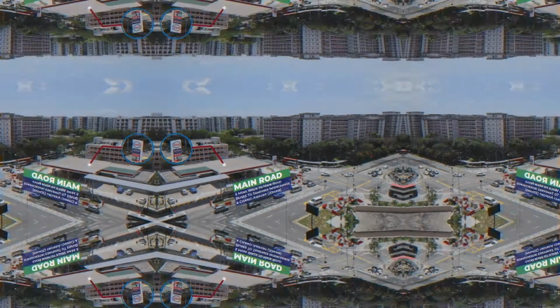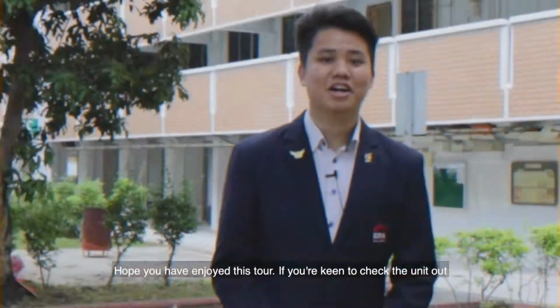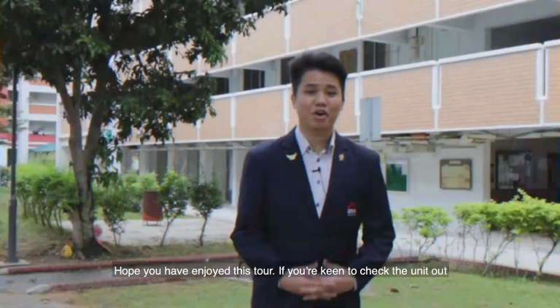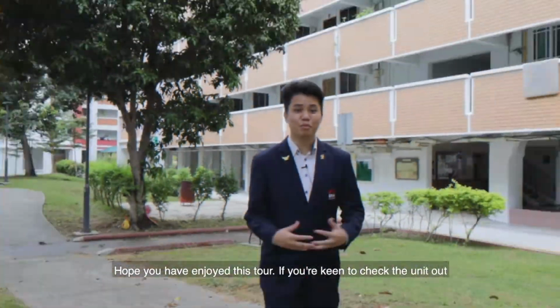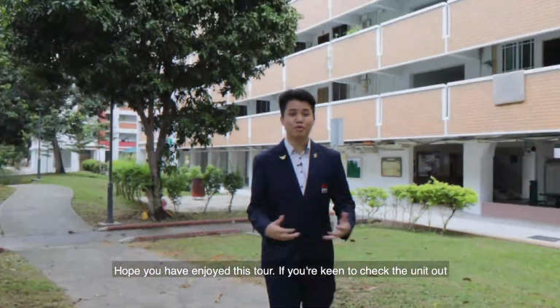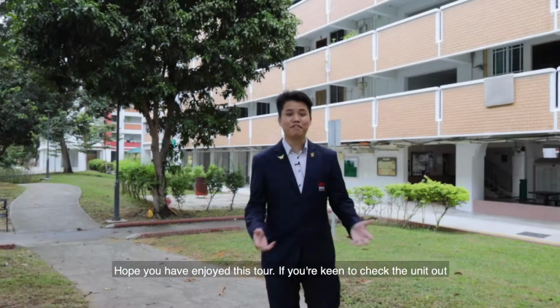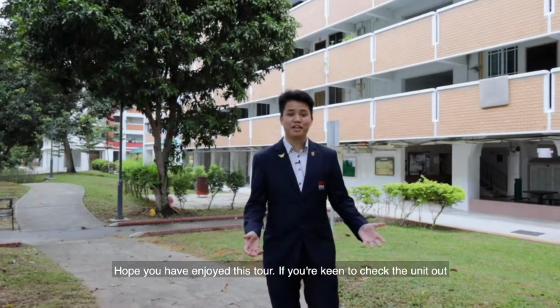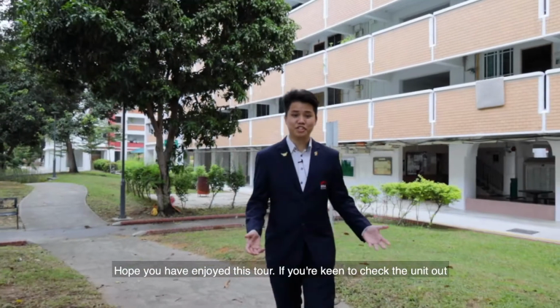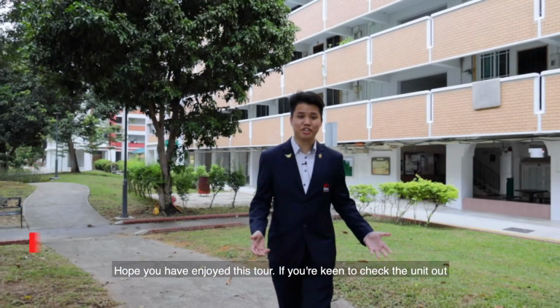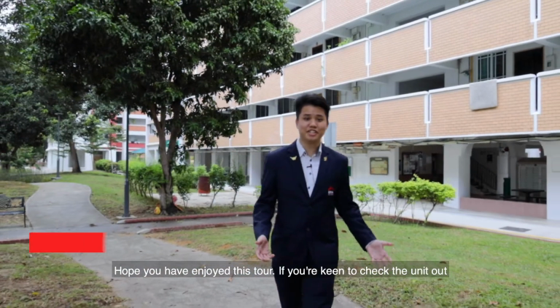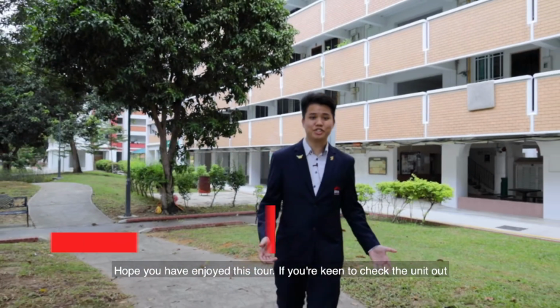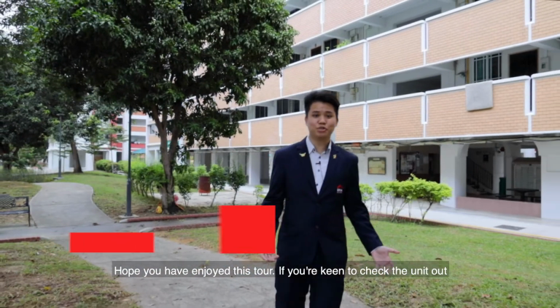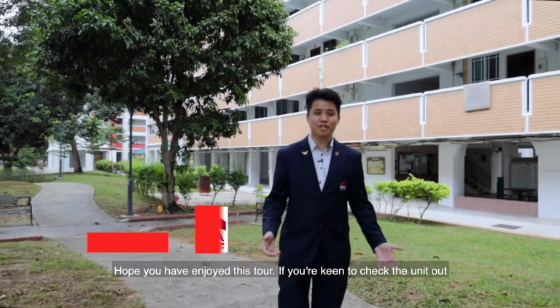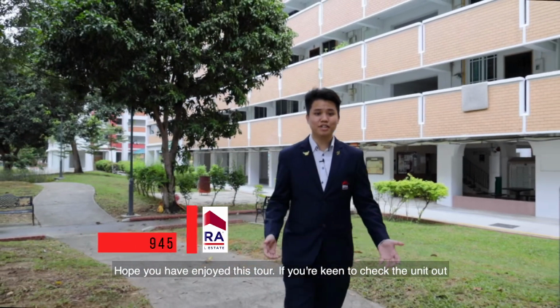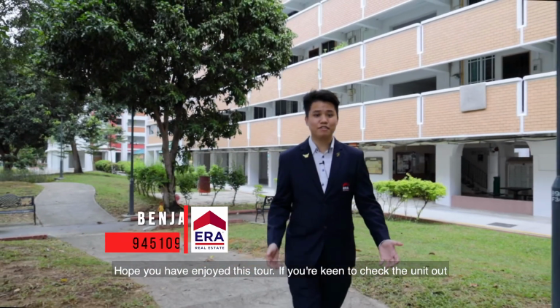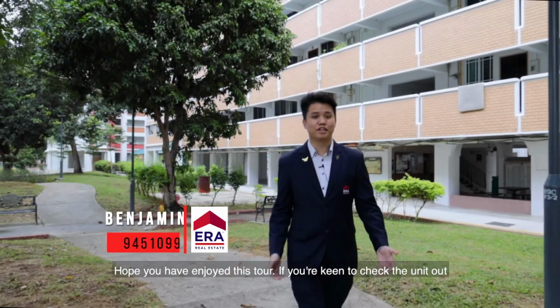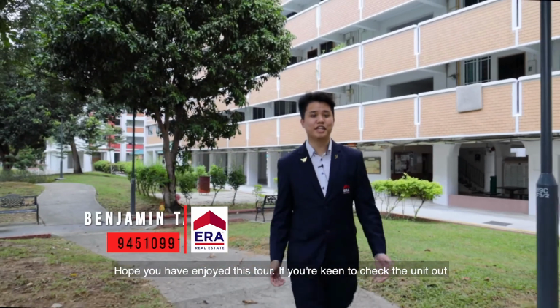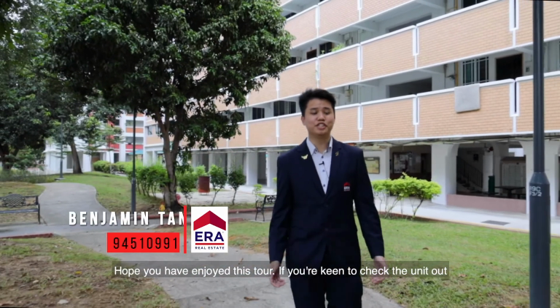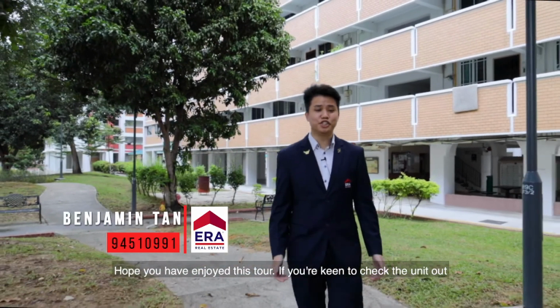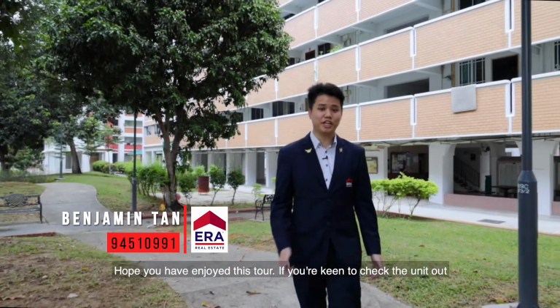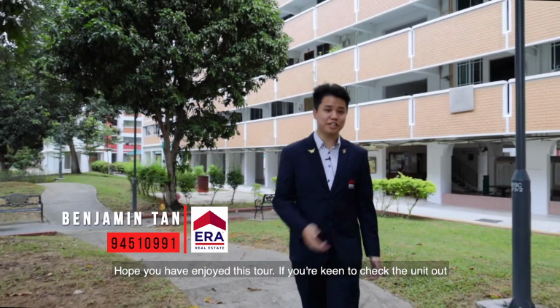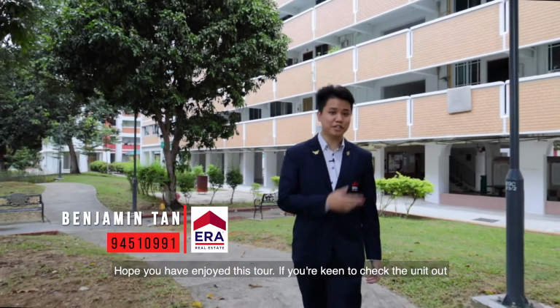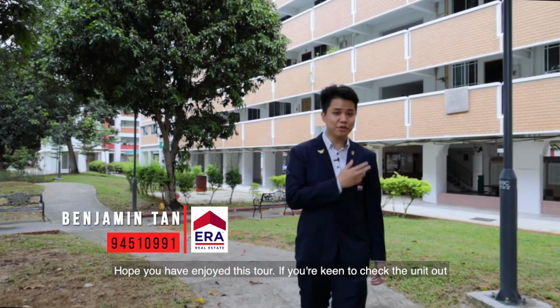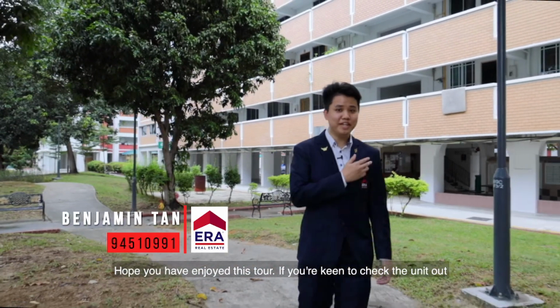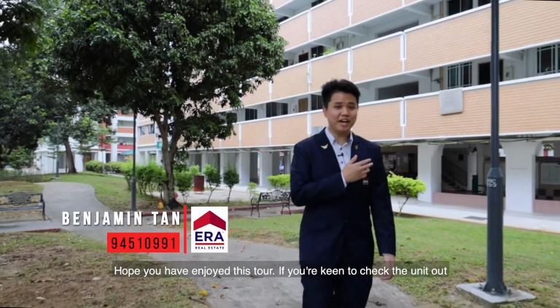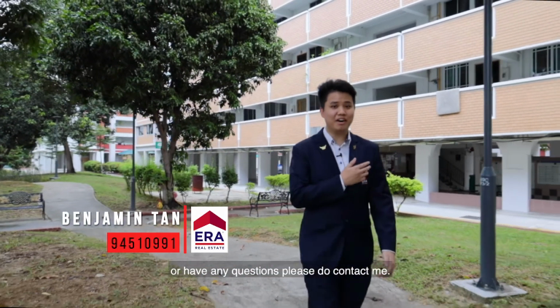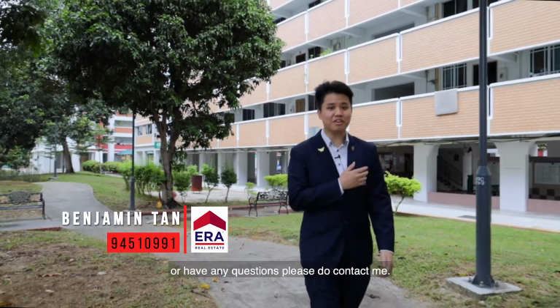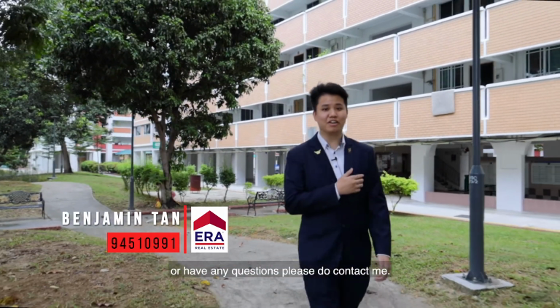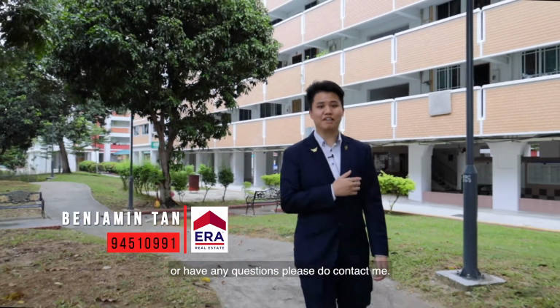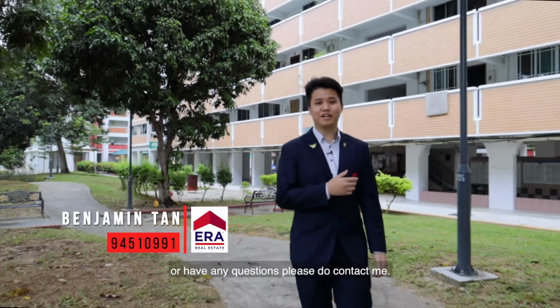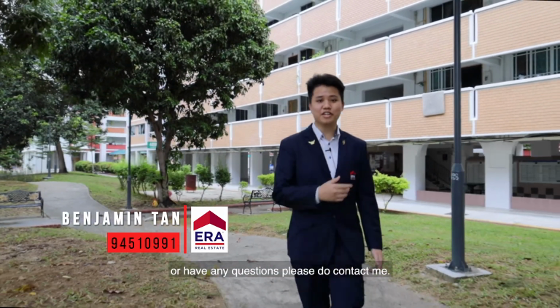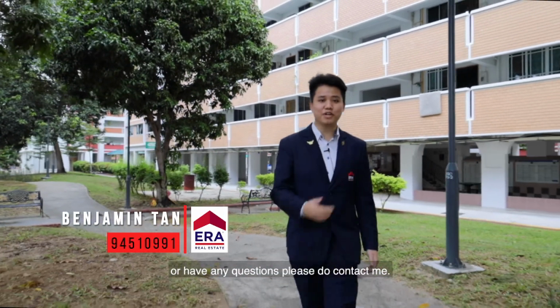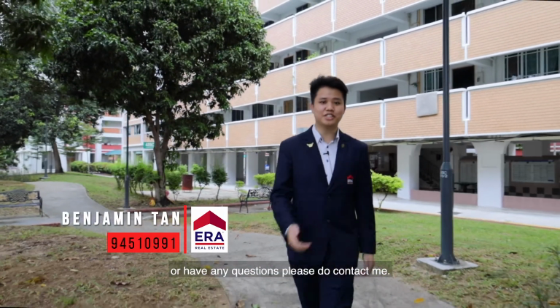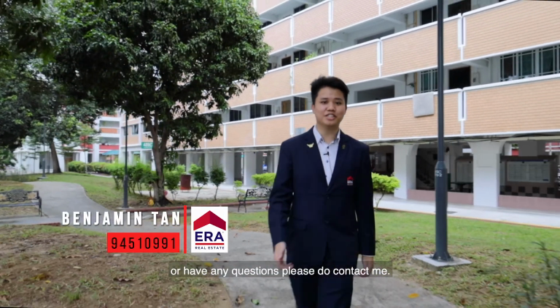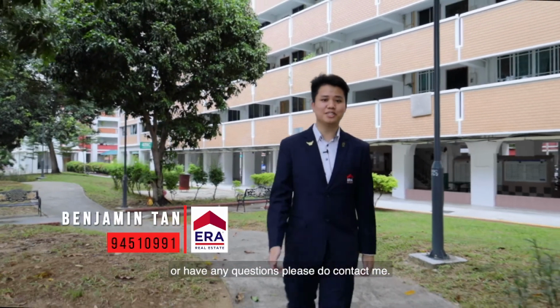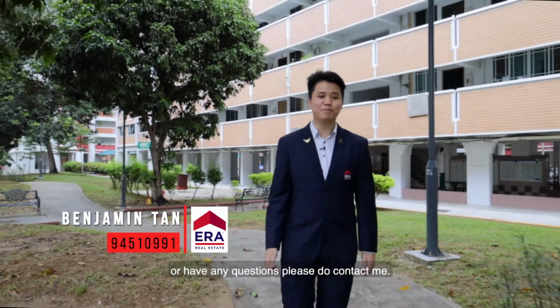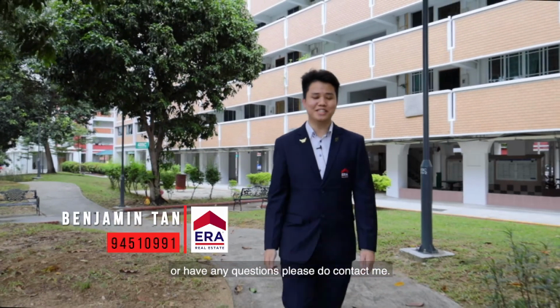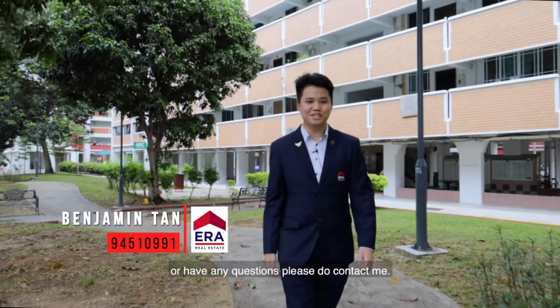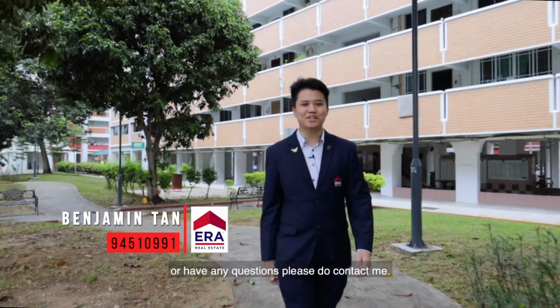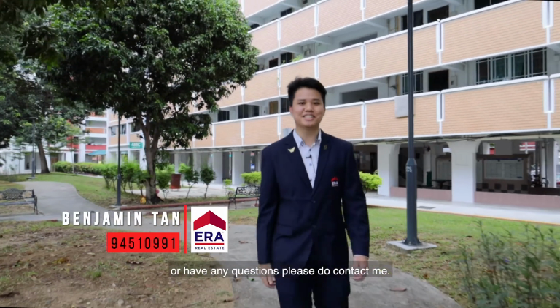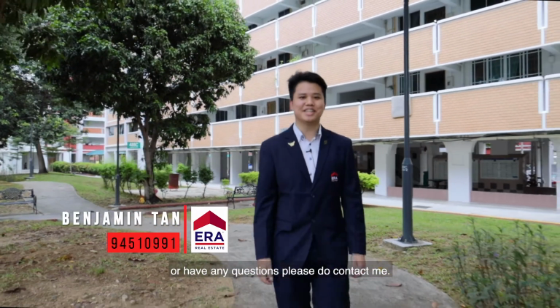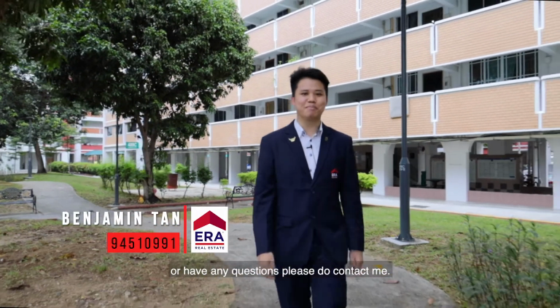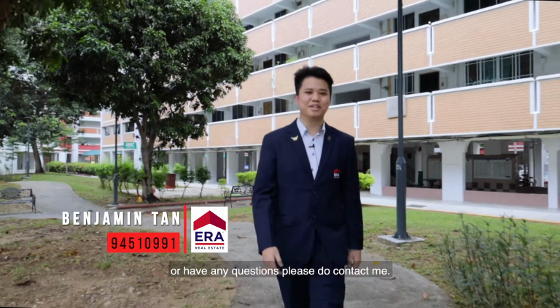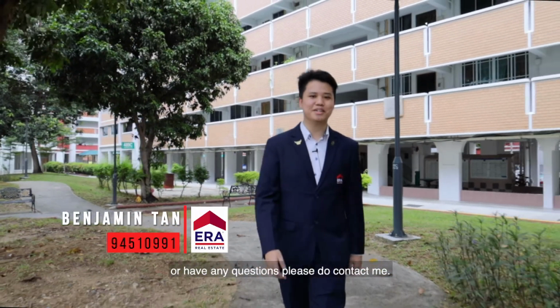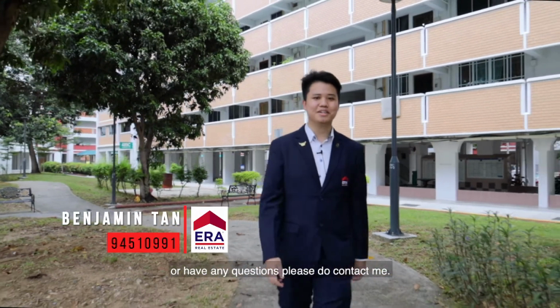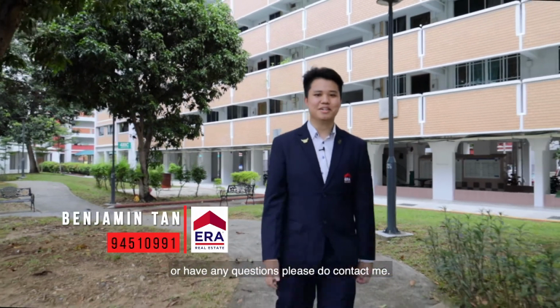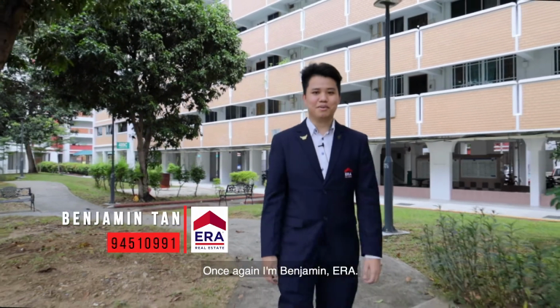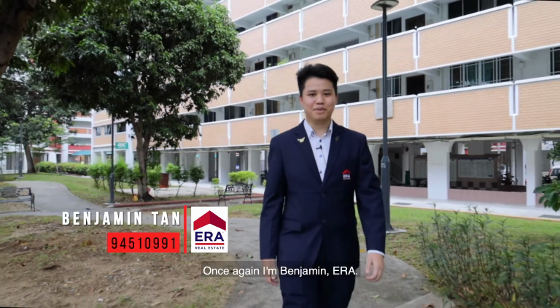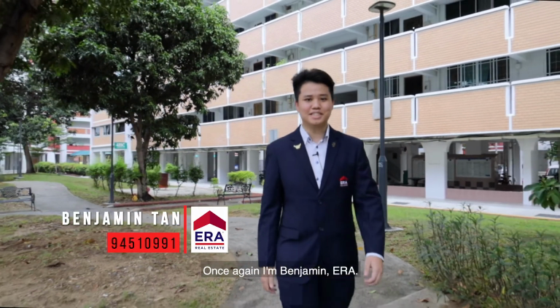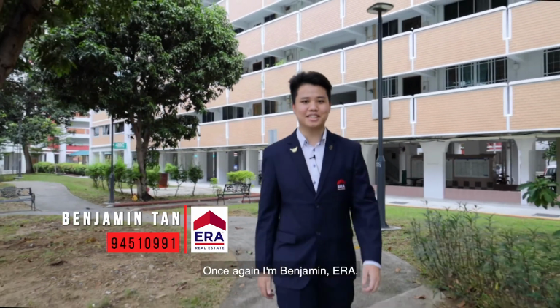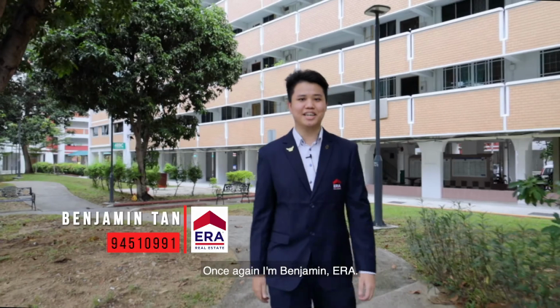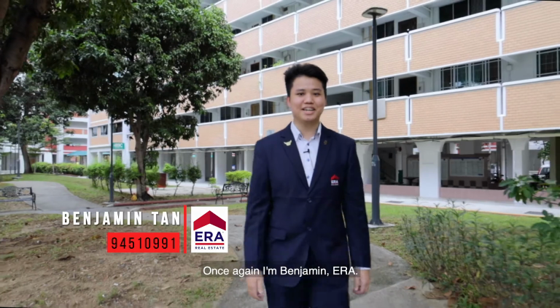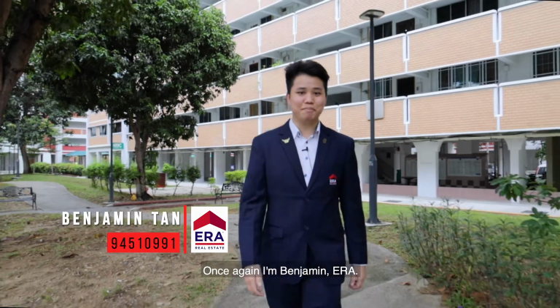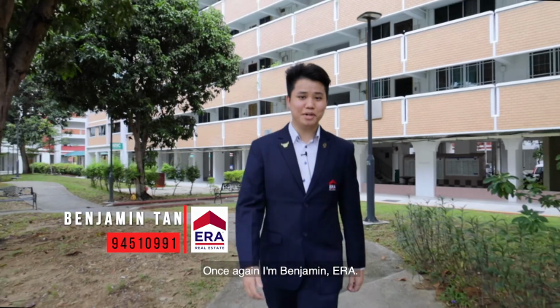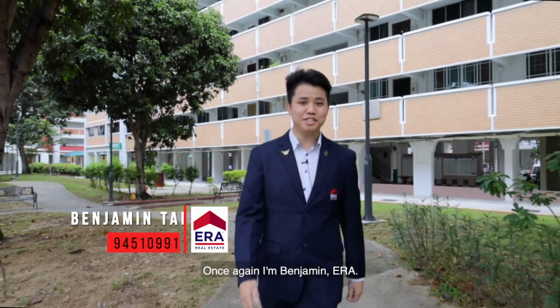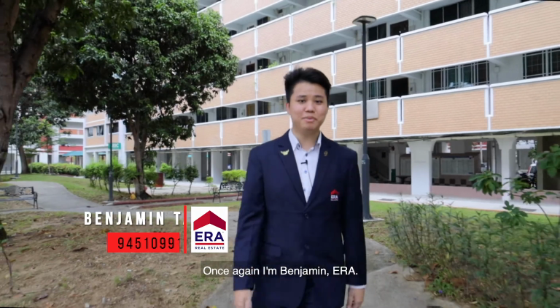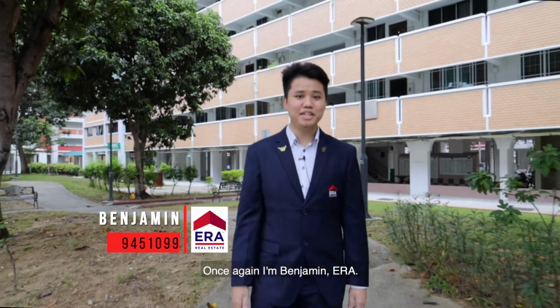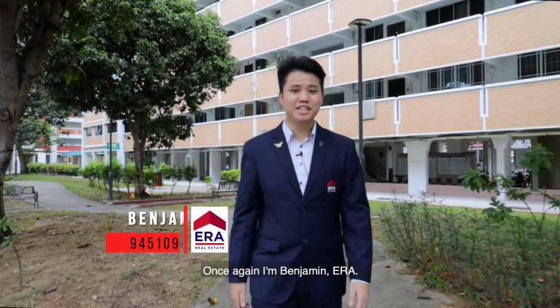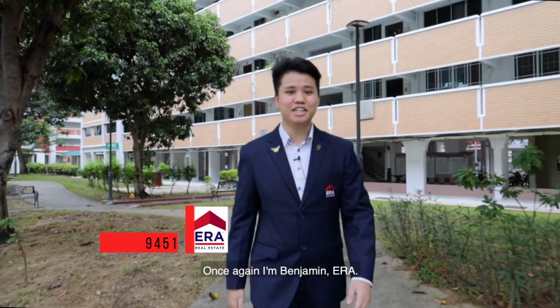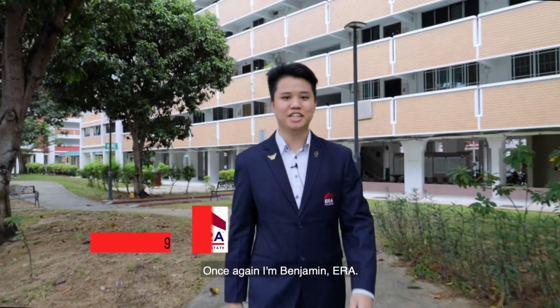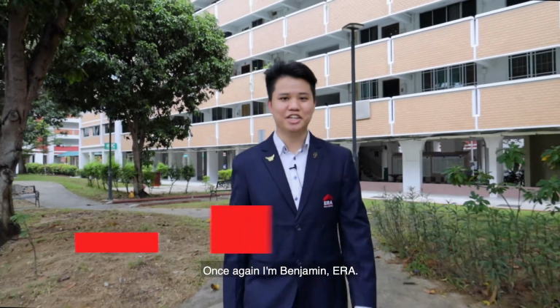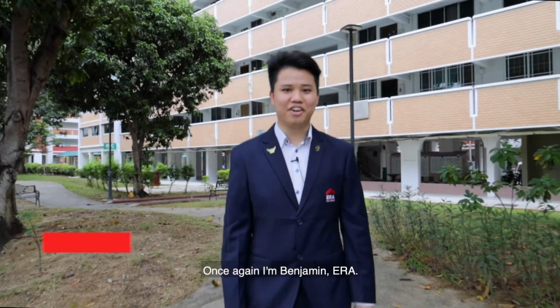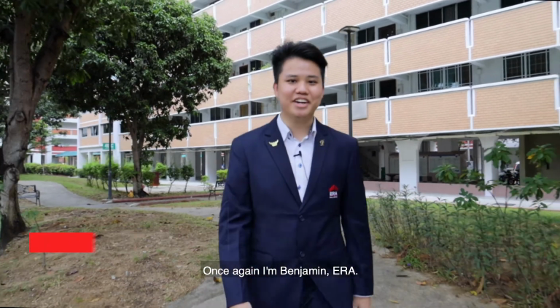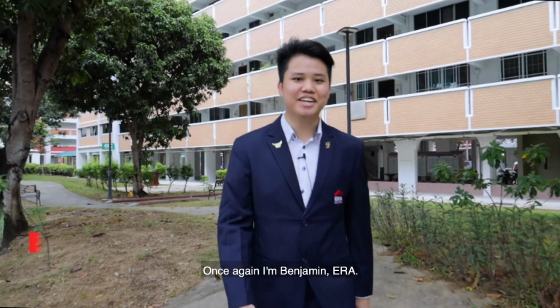Hope you have enjoyed this tour. If you're keen to check the unit out or have any questions, please do contact me. Once again, I'm Benjamin.